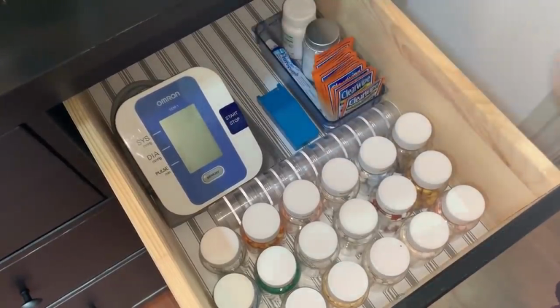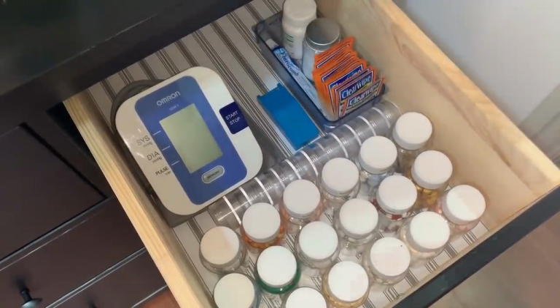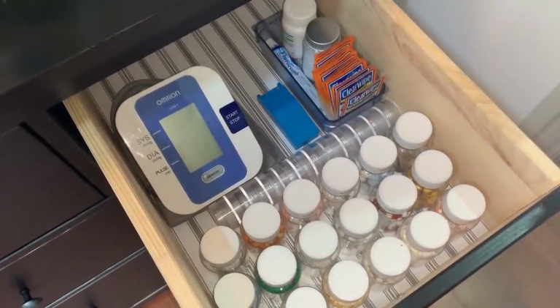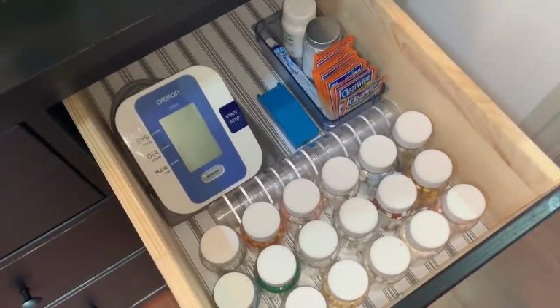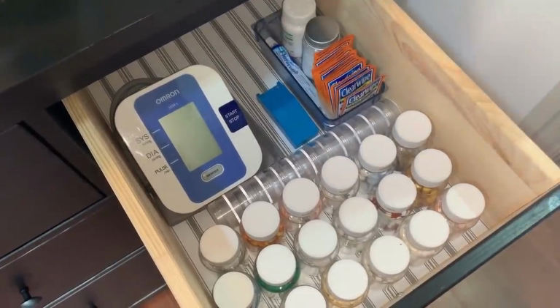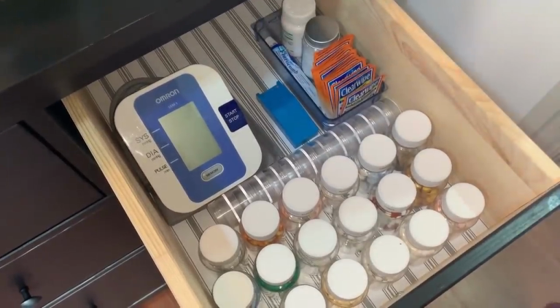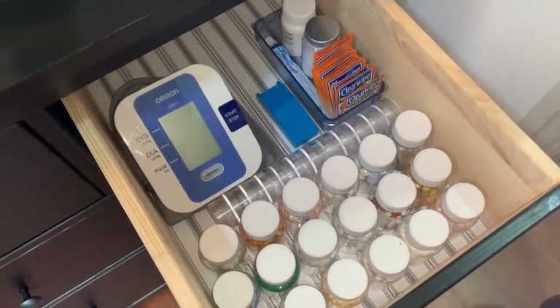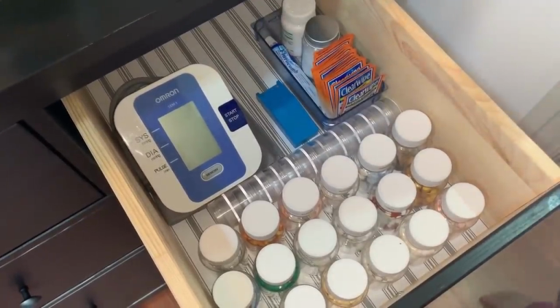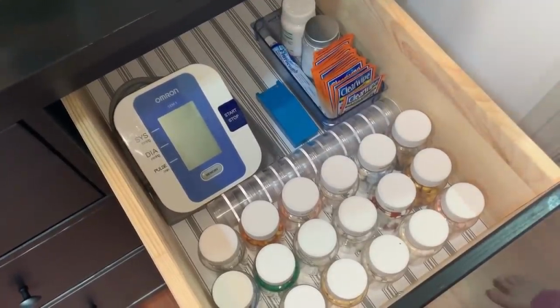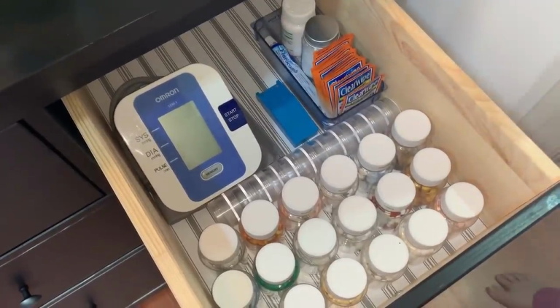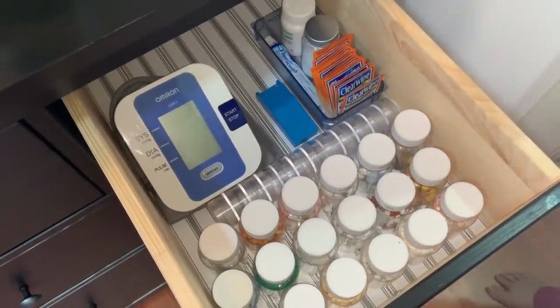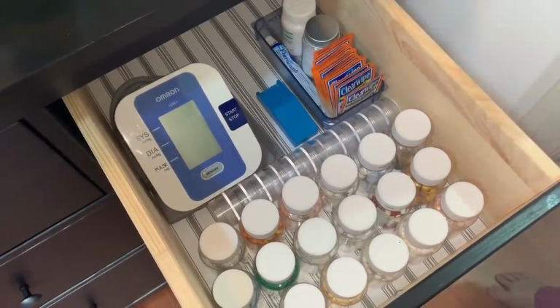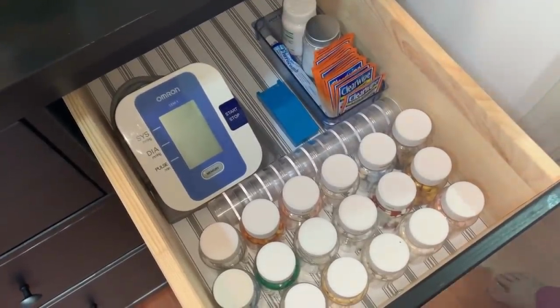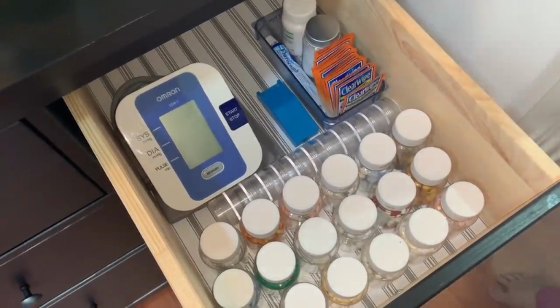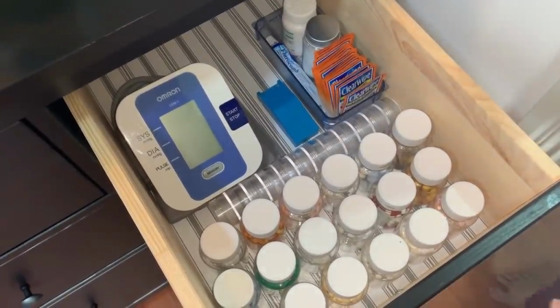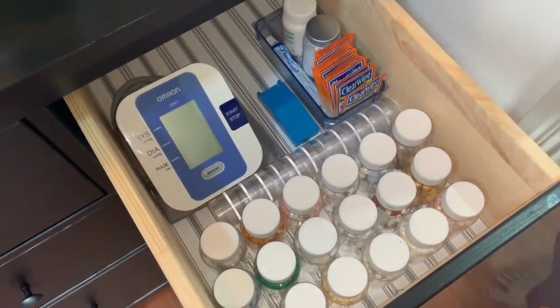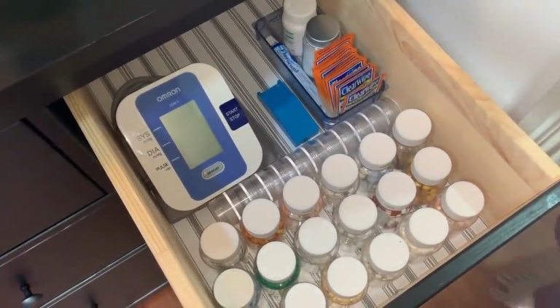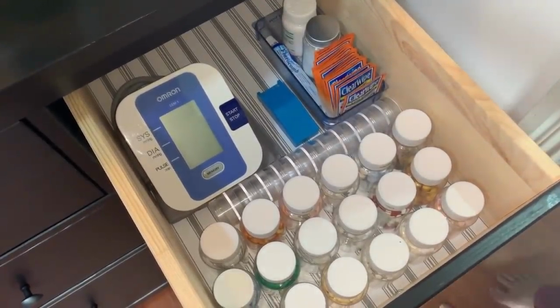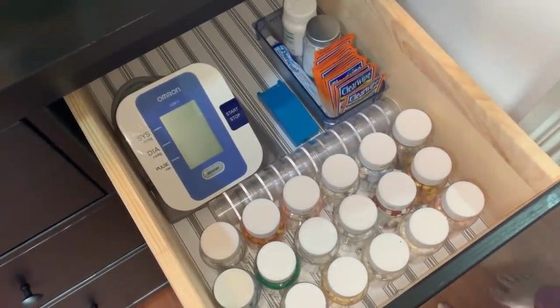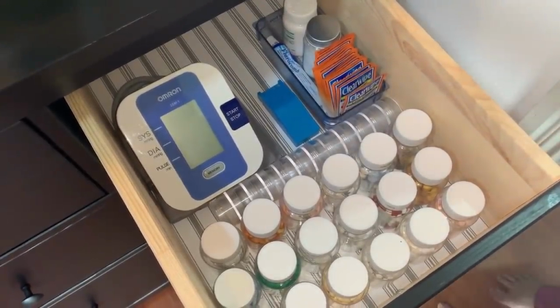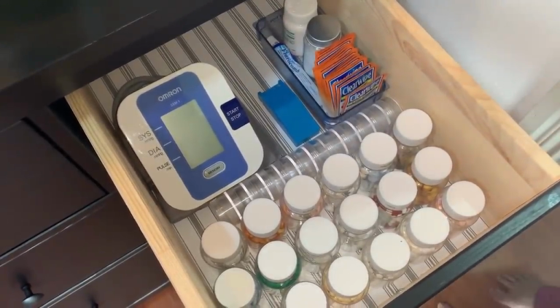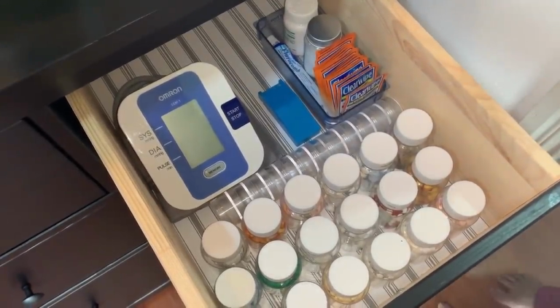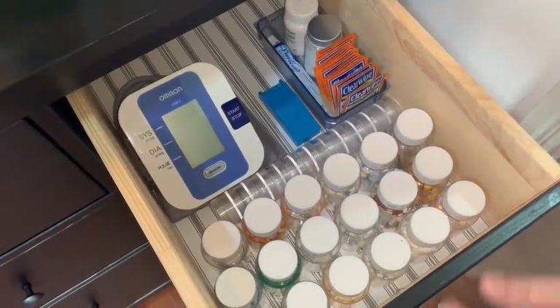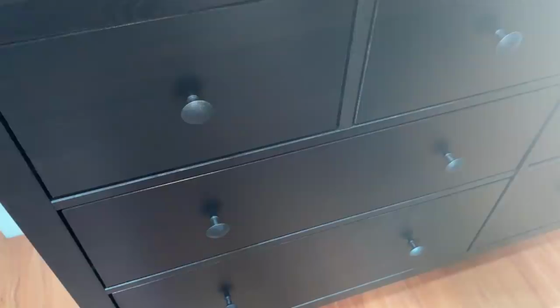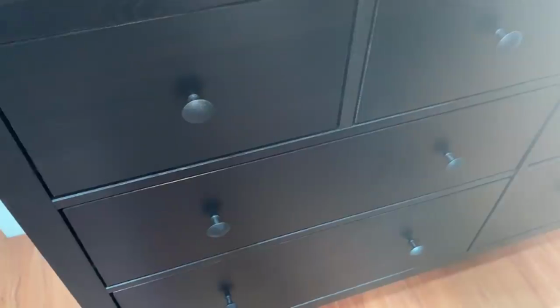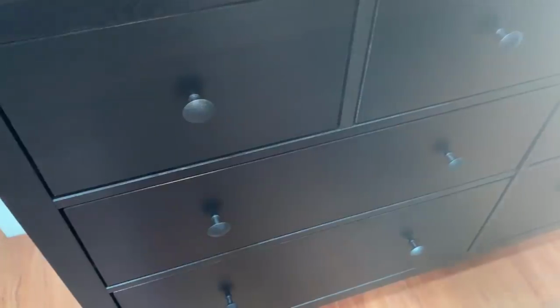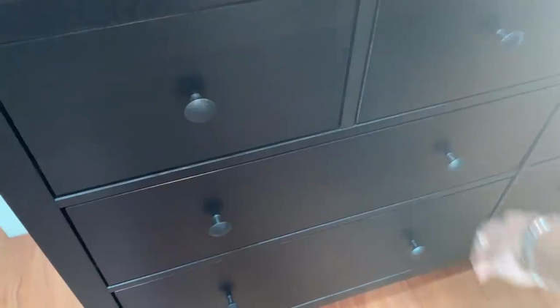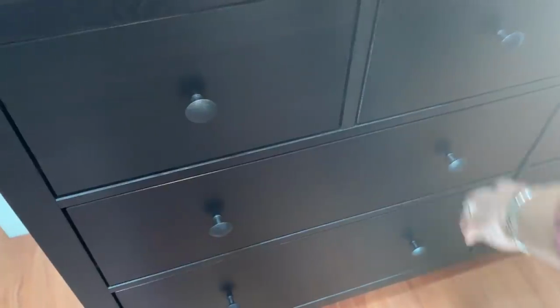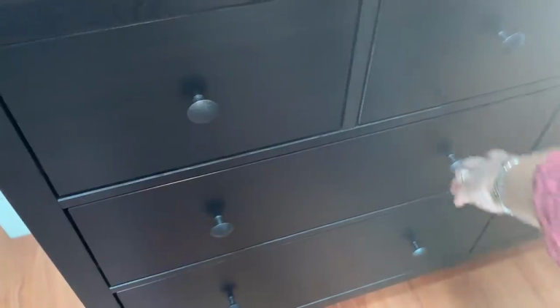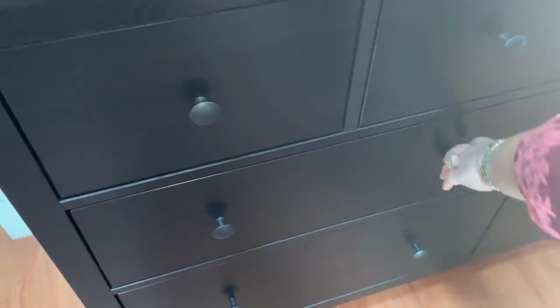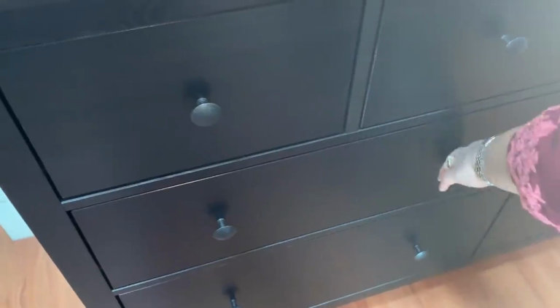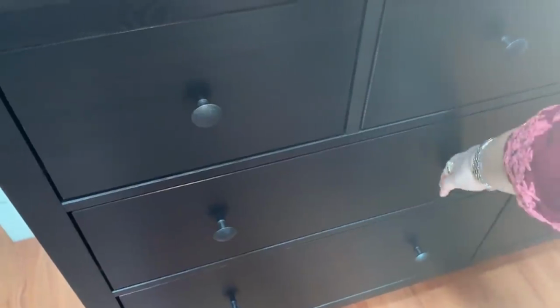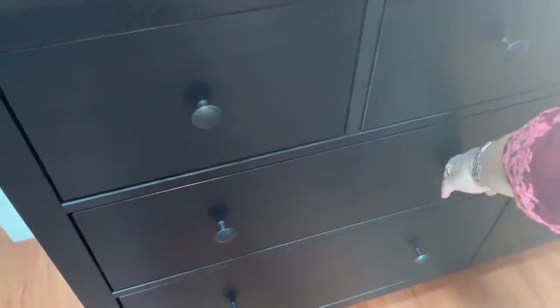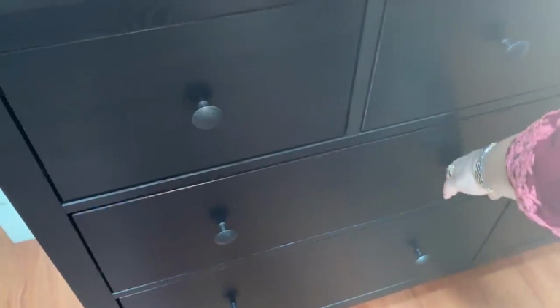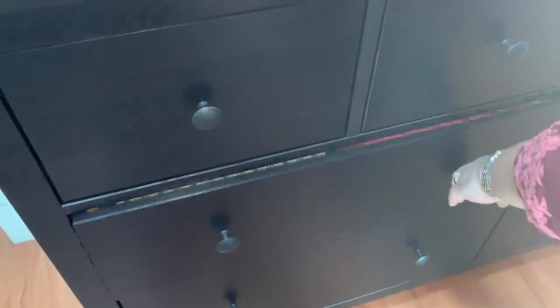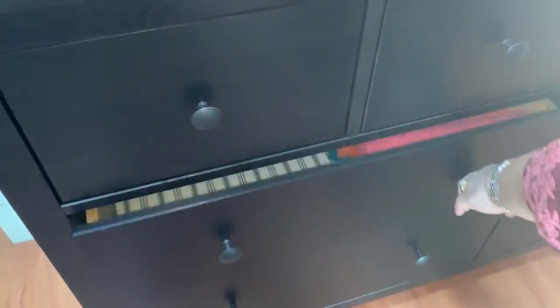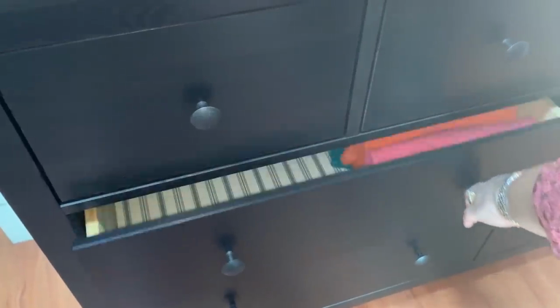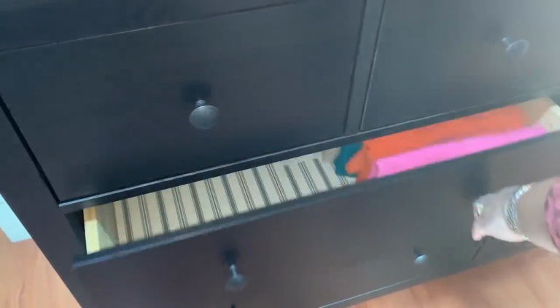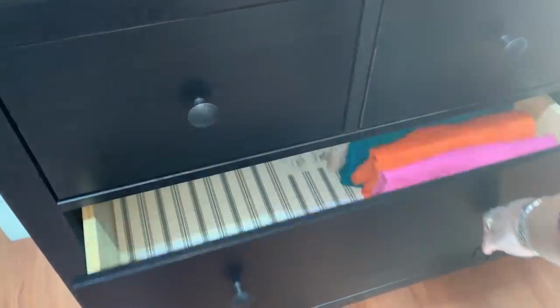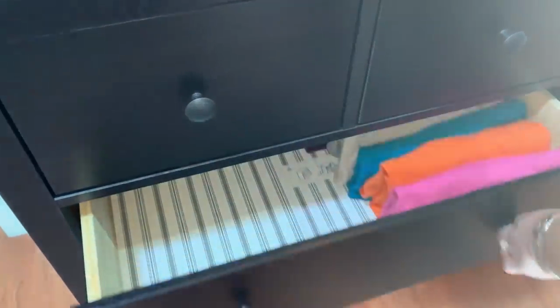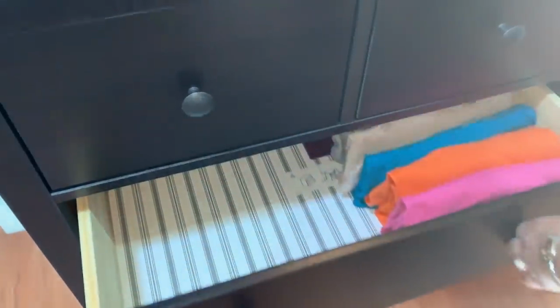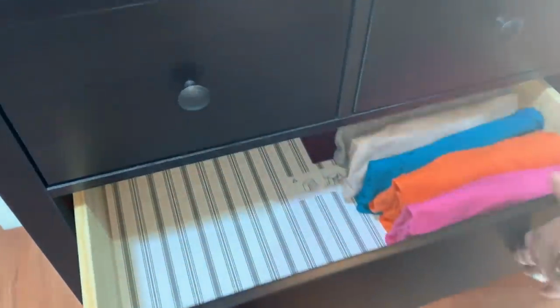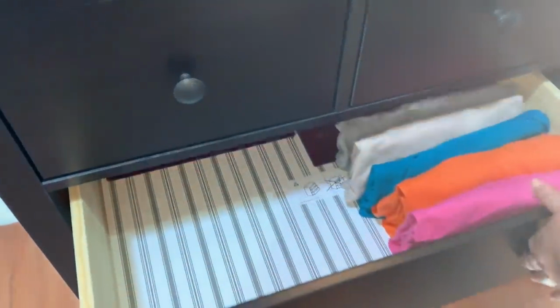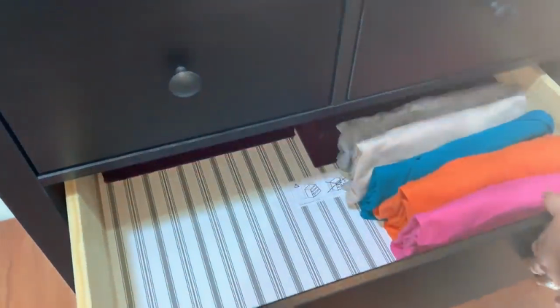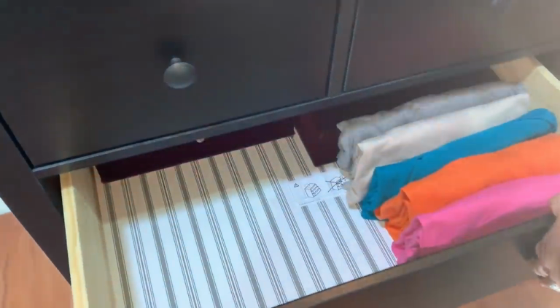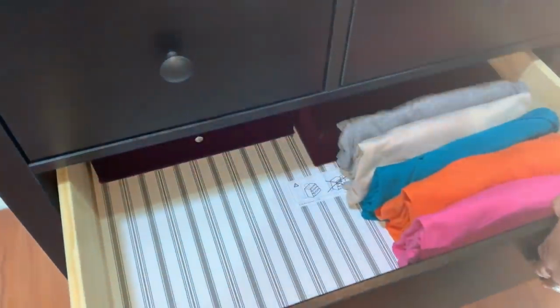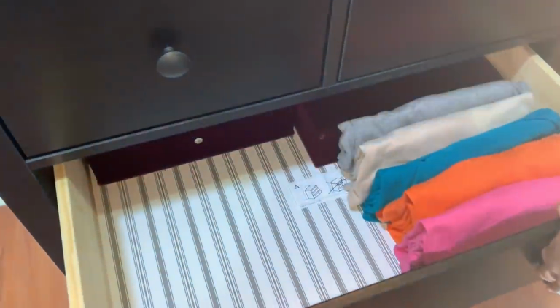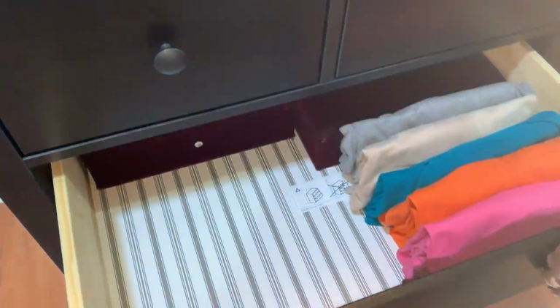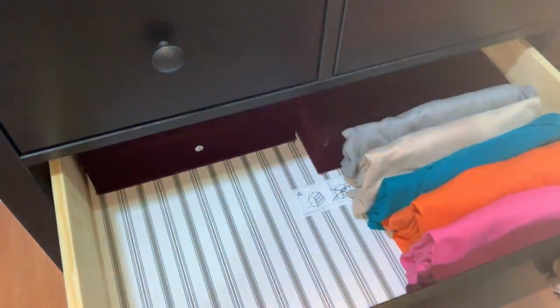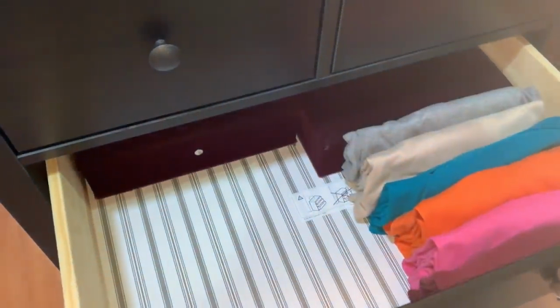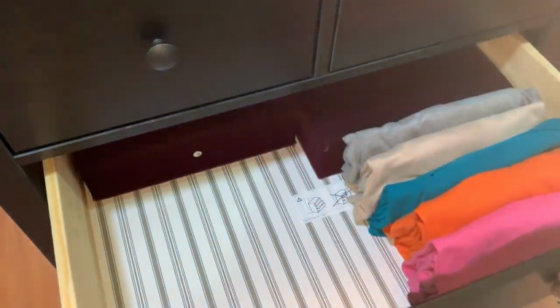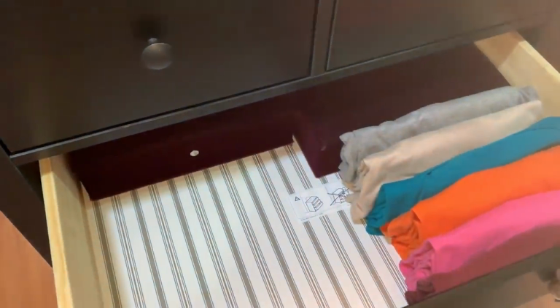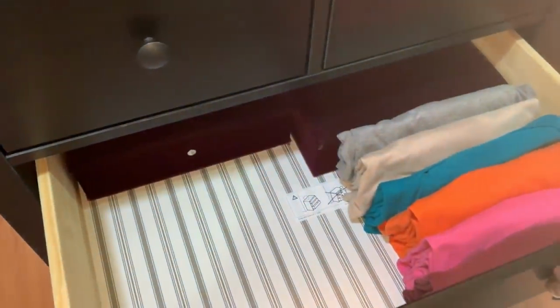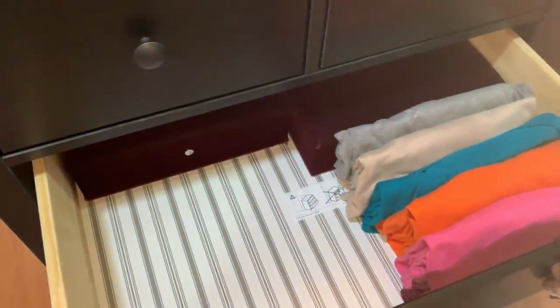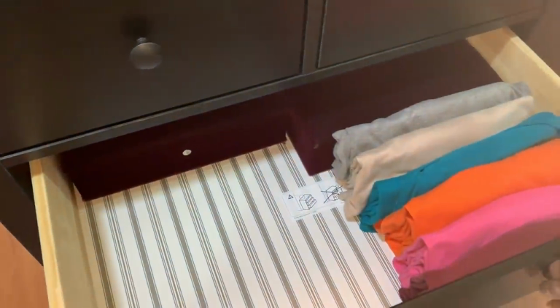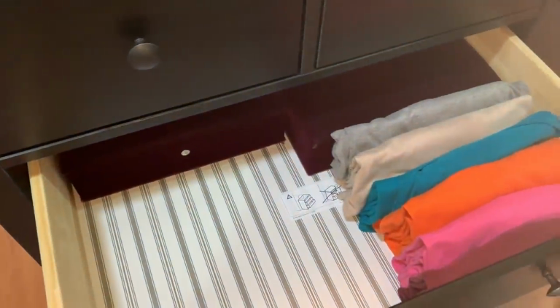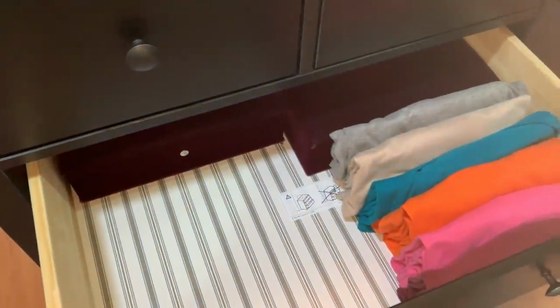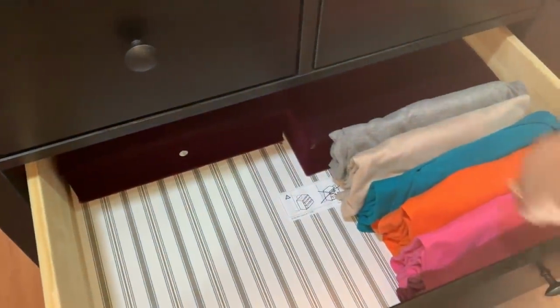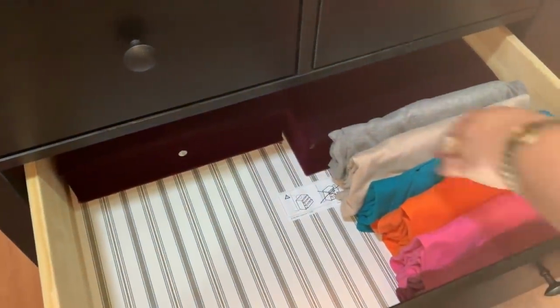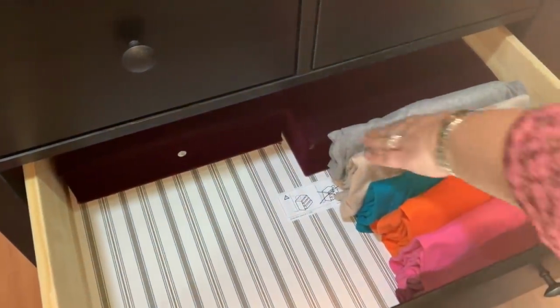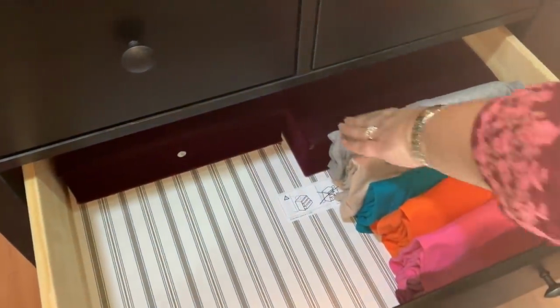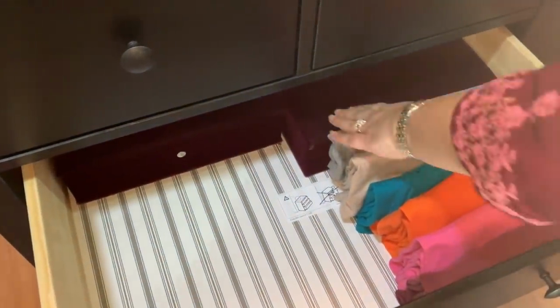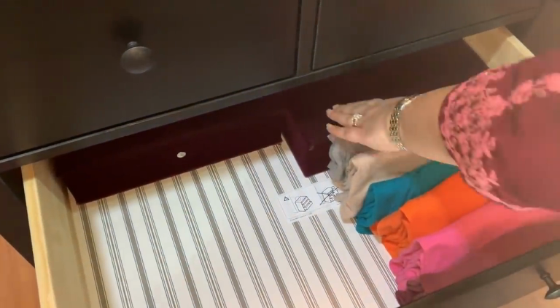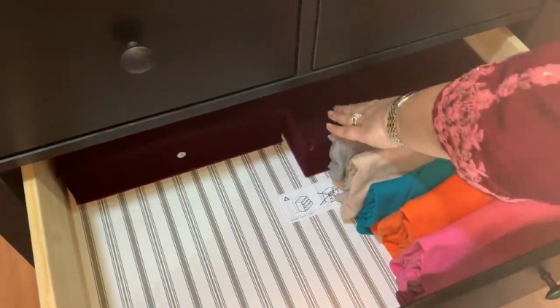This is a blood pressure reader — it's by Omron and has proven very durable over the years. There is some space at the back for a small nebulizer, which my dad is currently using.